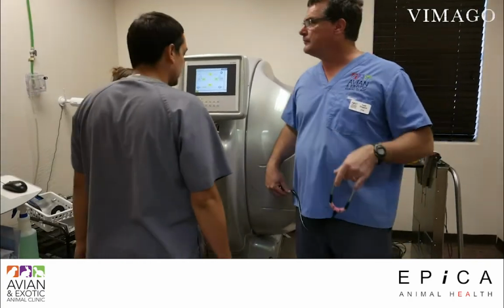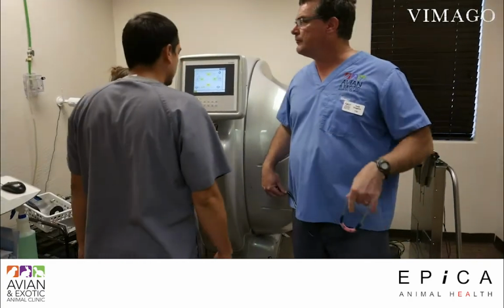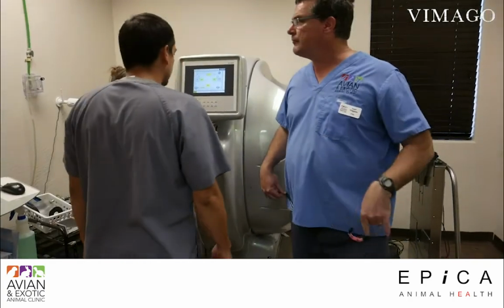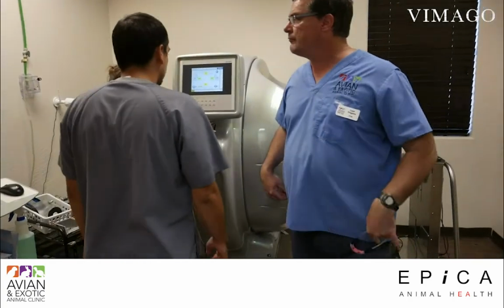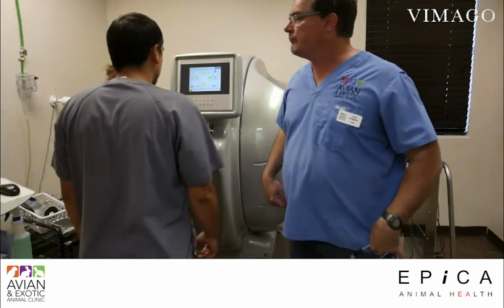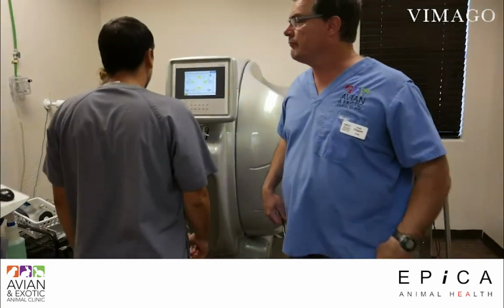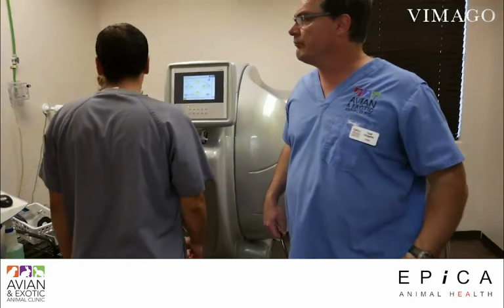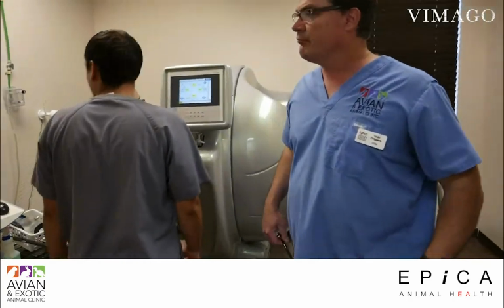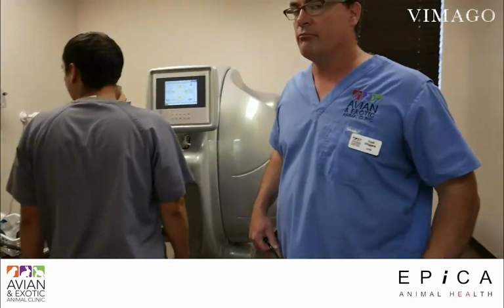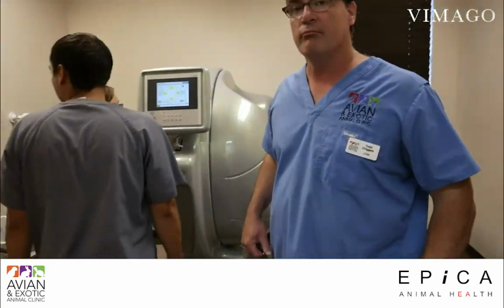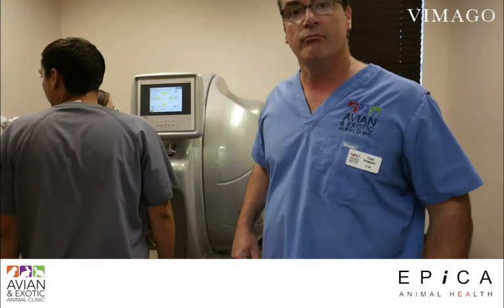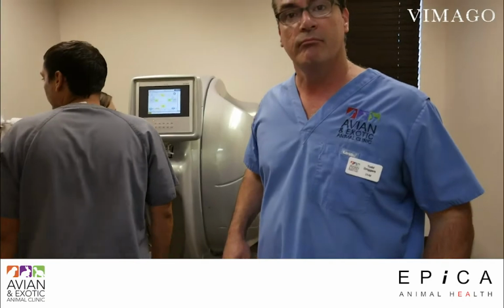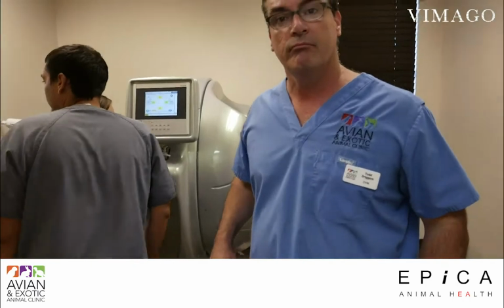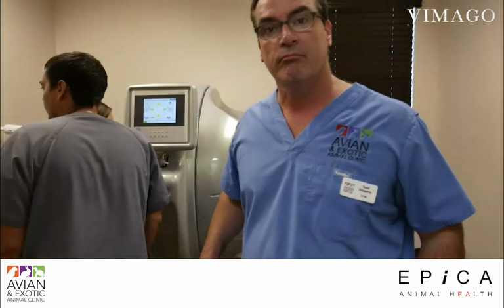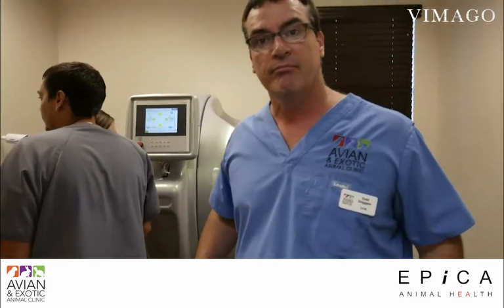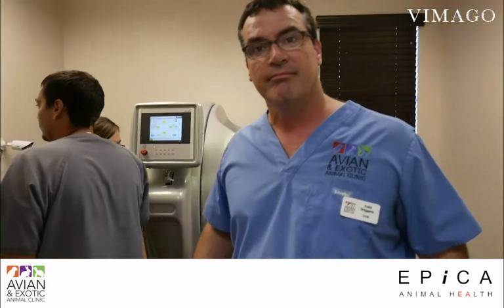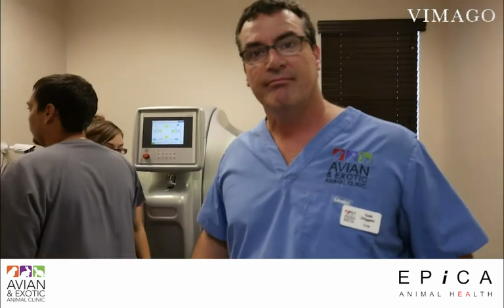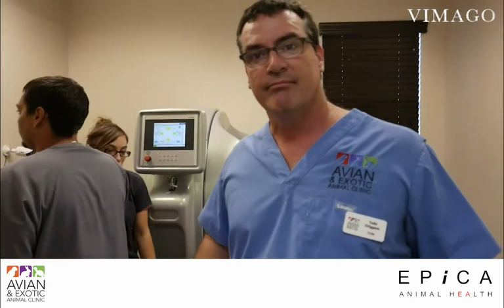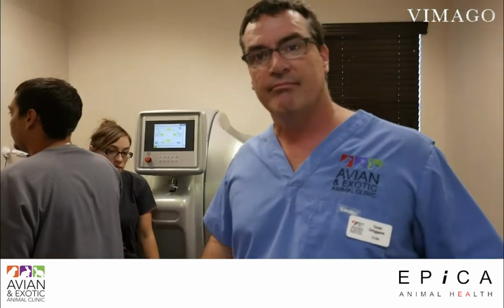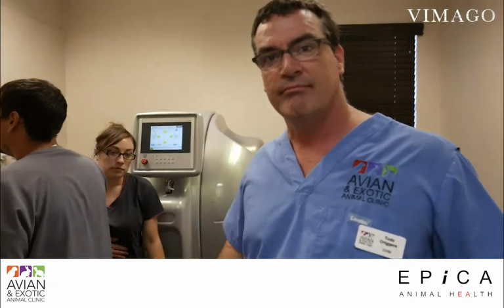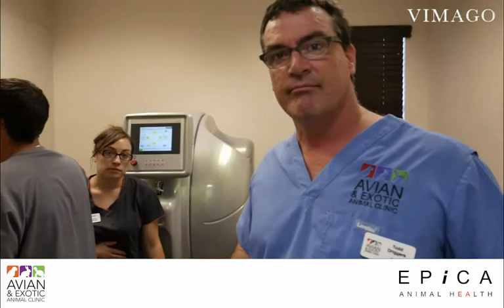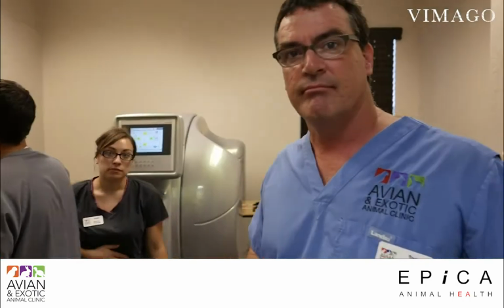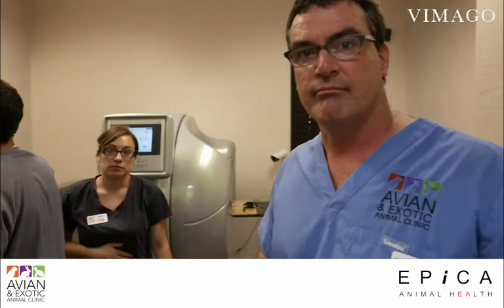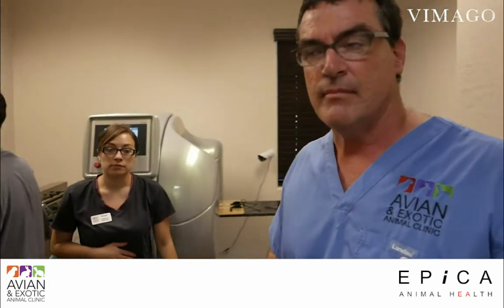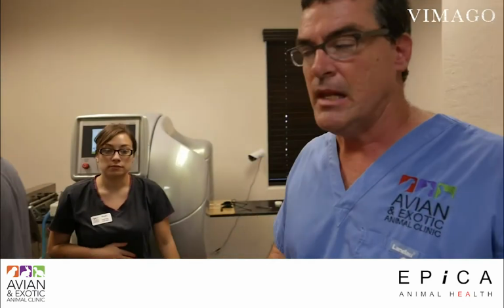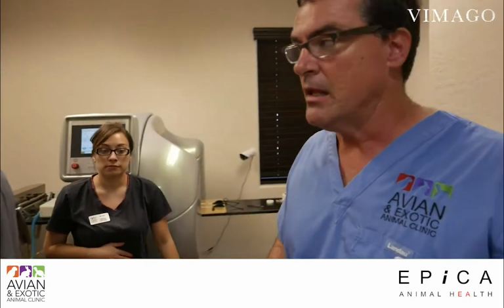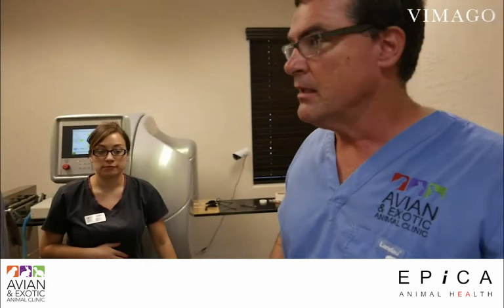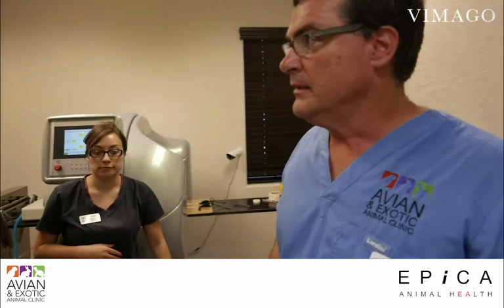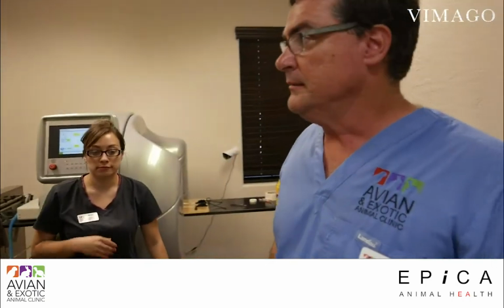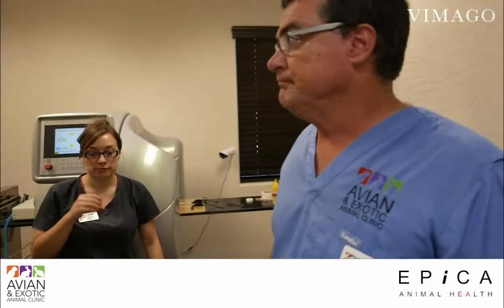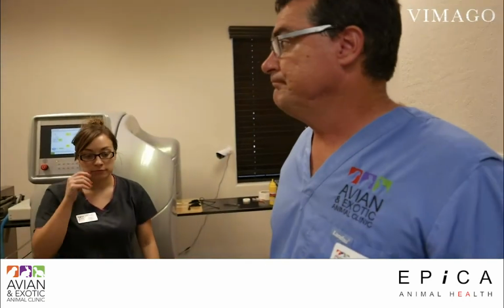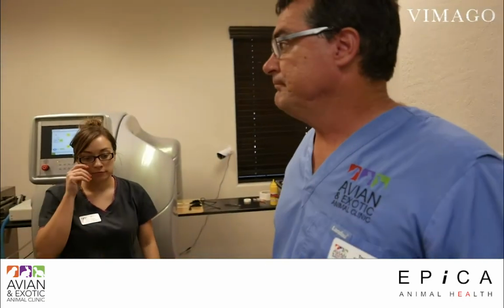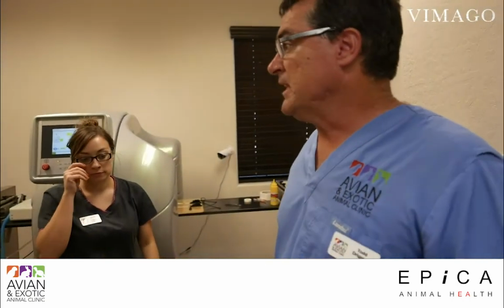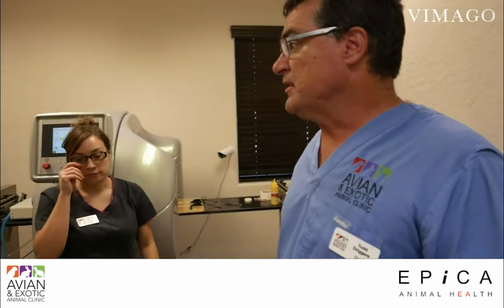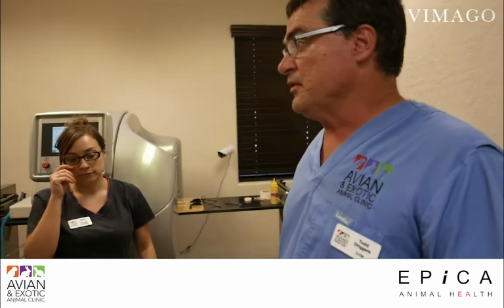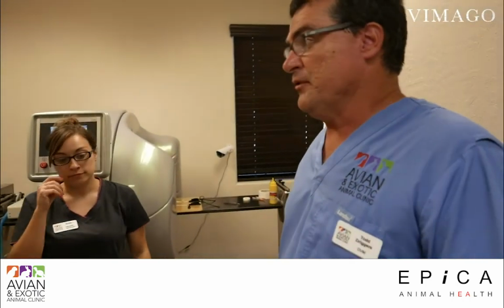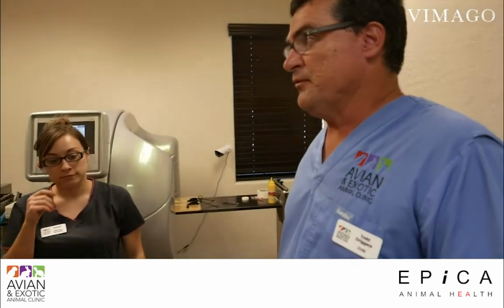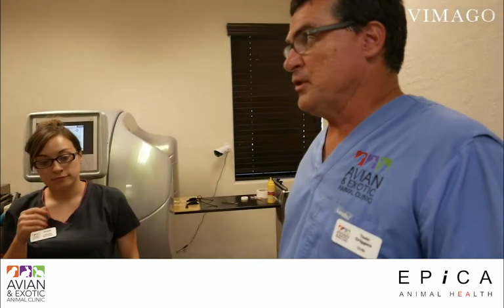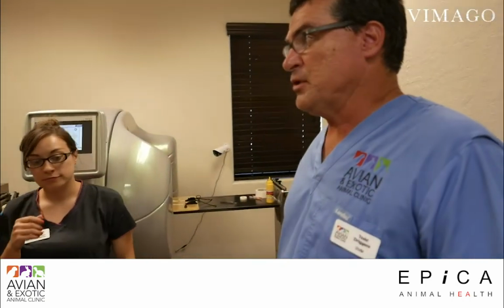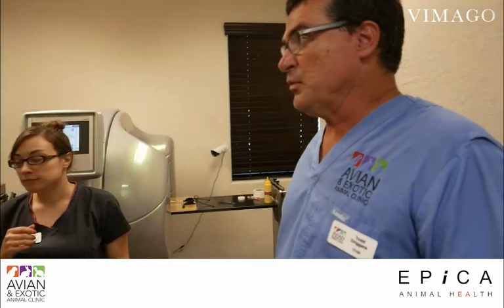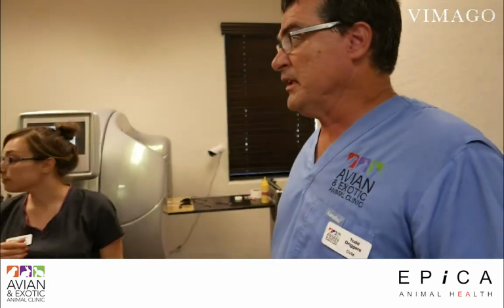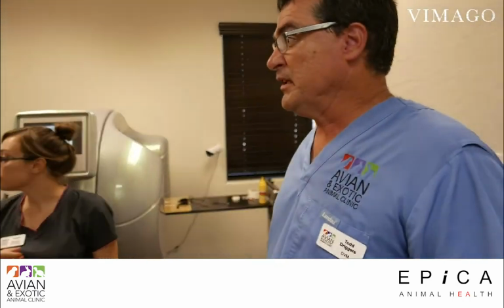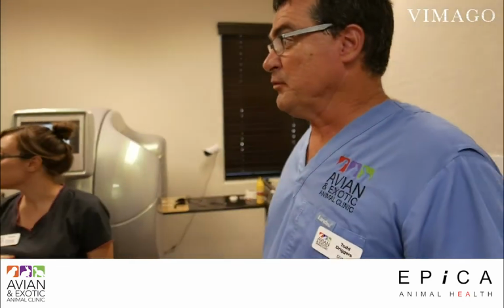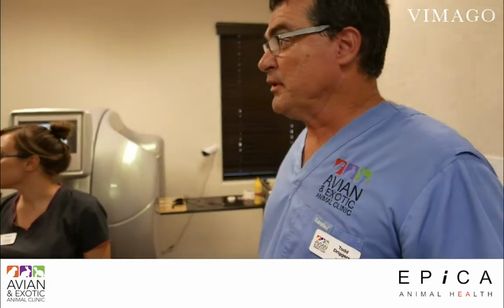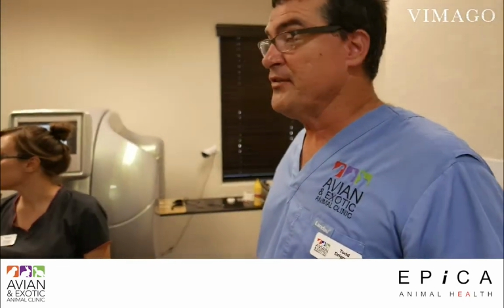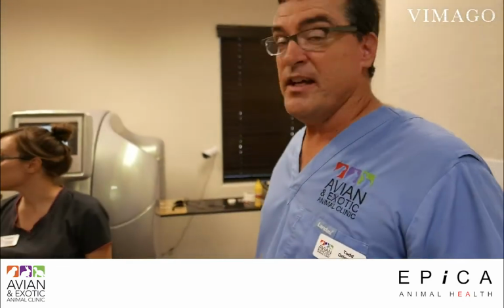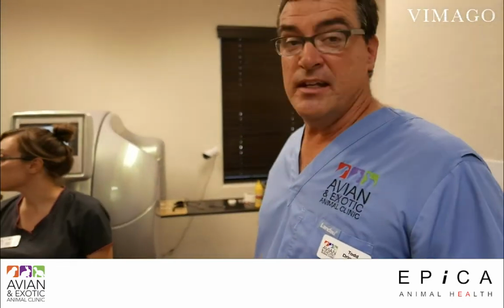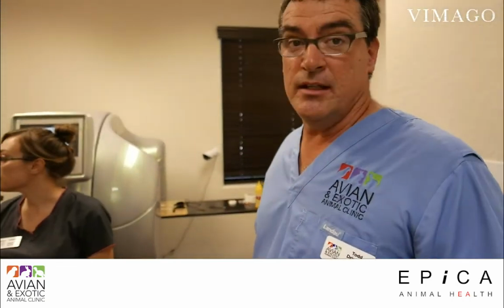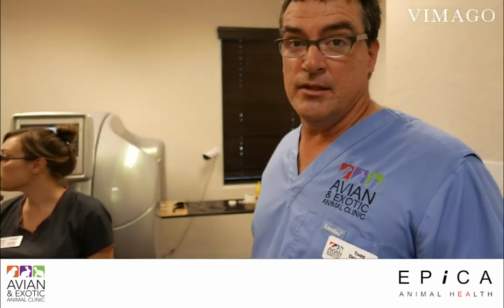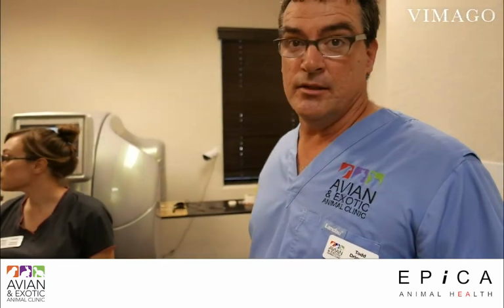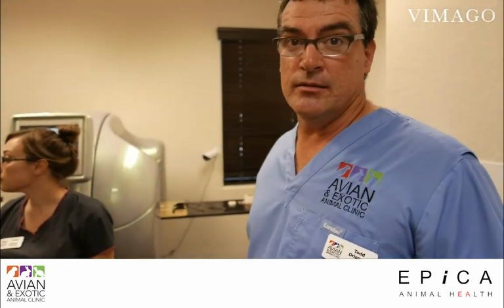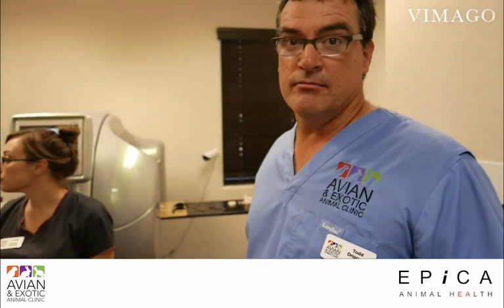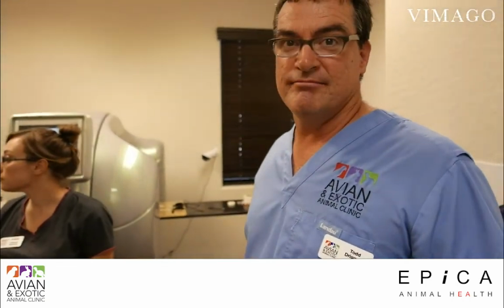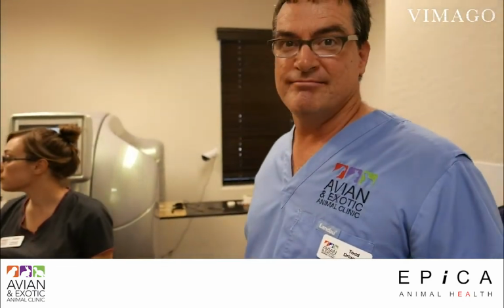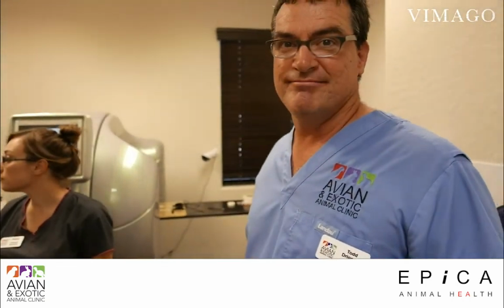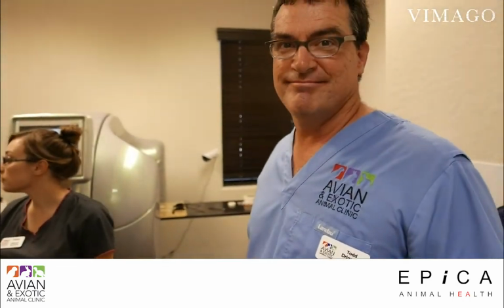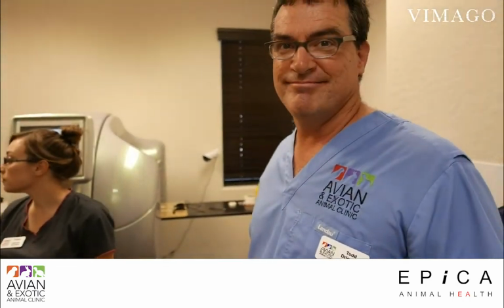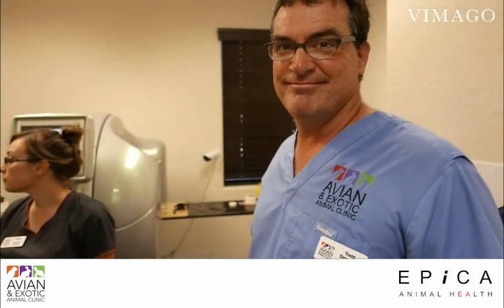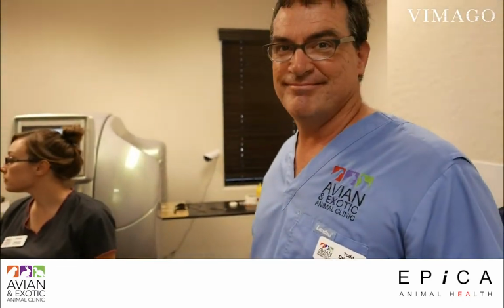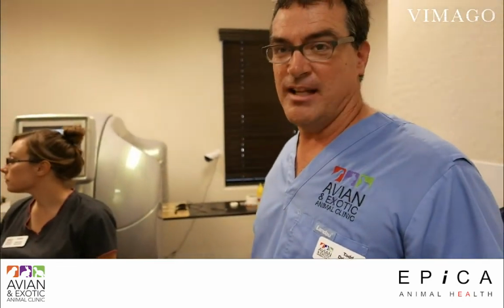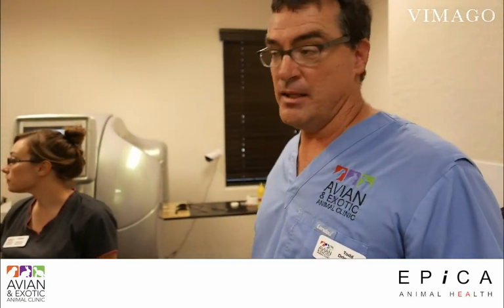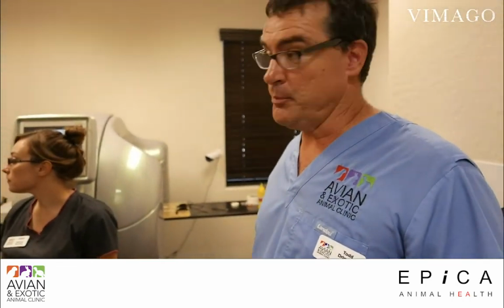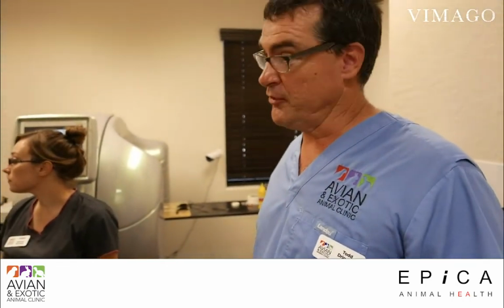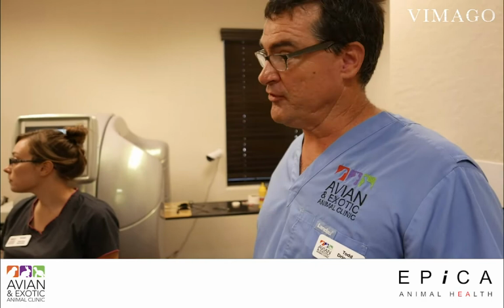This is the world's first CT scan of a Kākāpō parrot — the first one that will be done here.